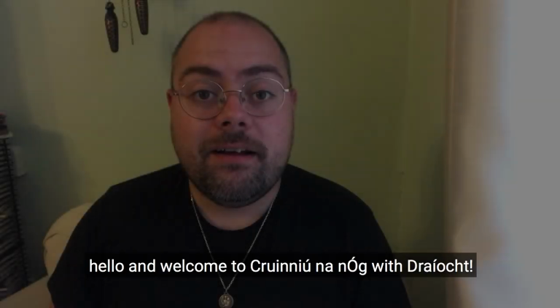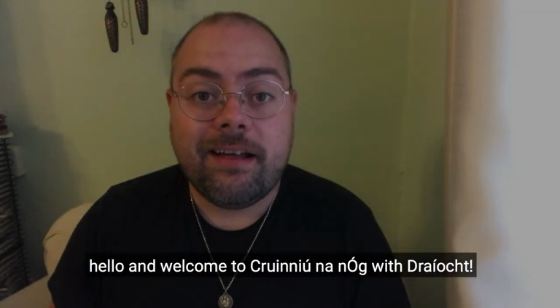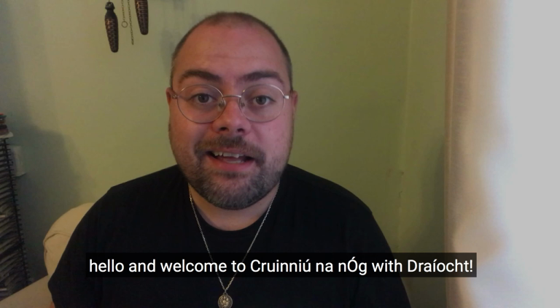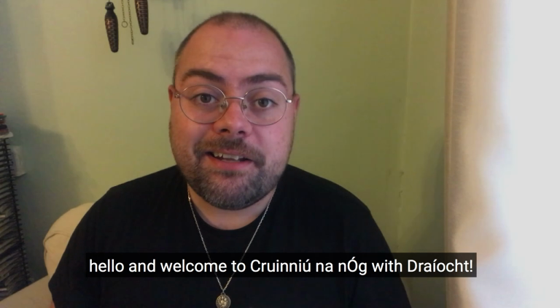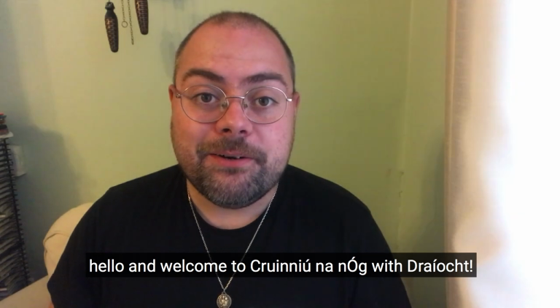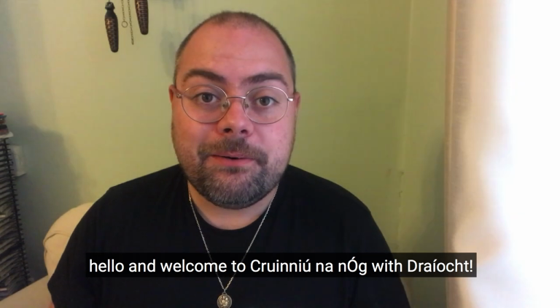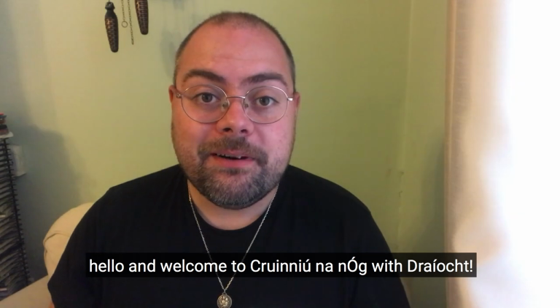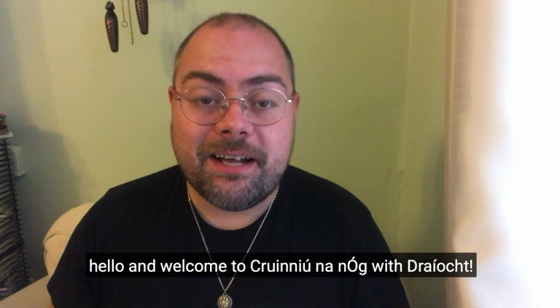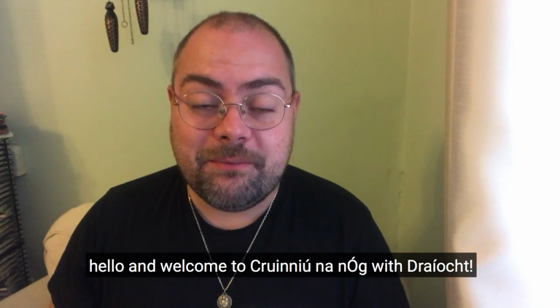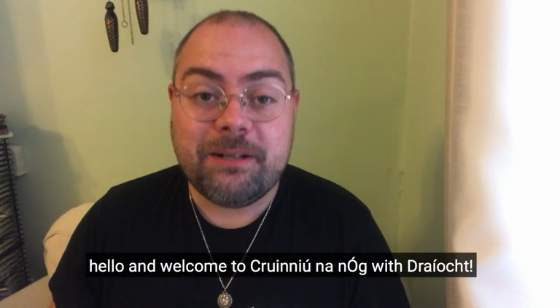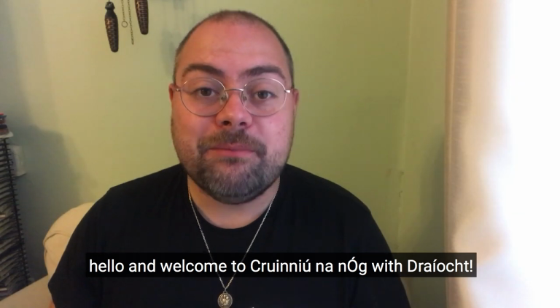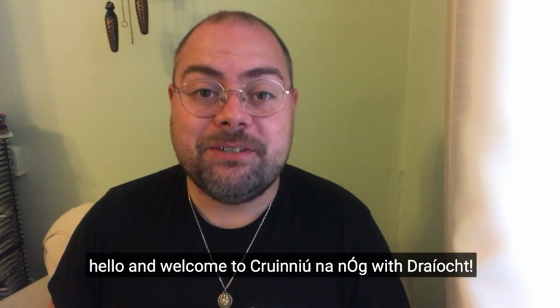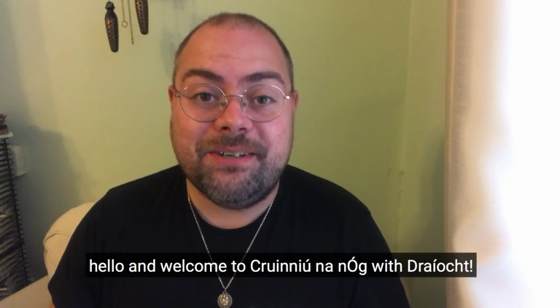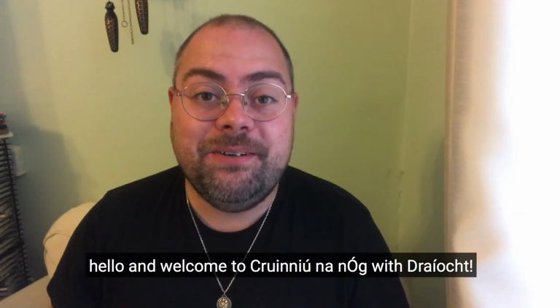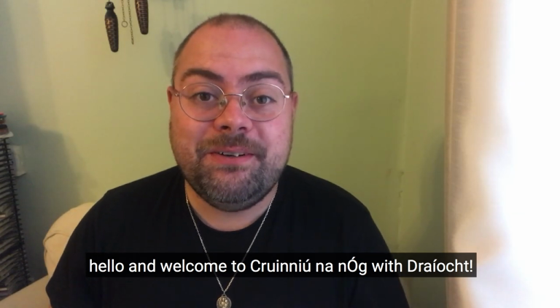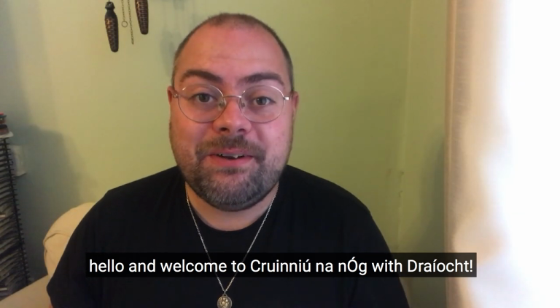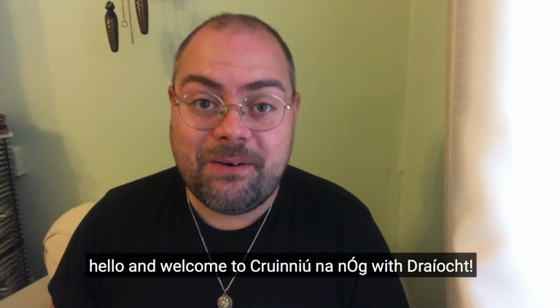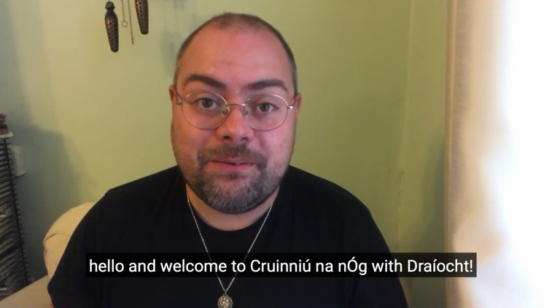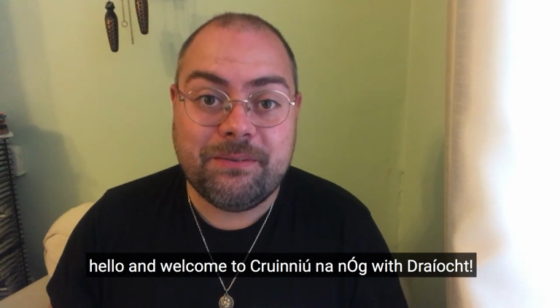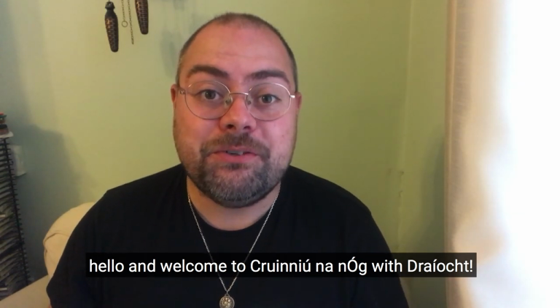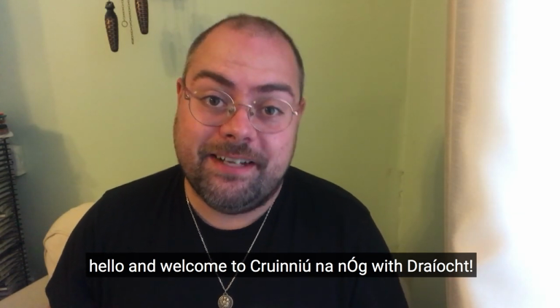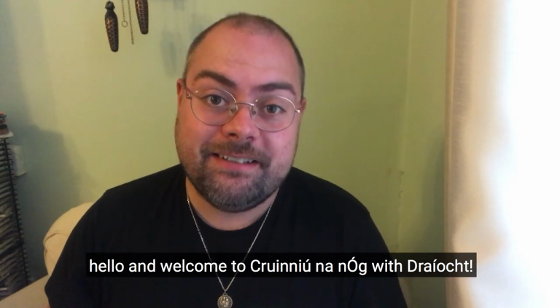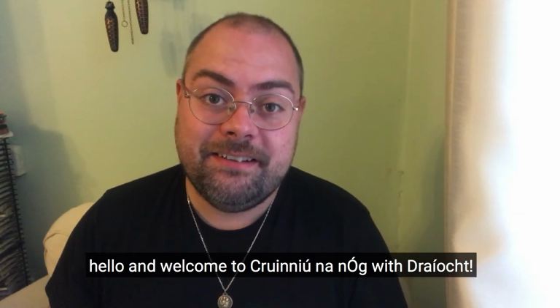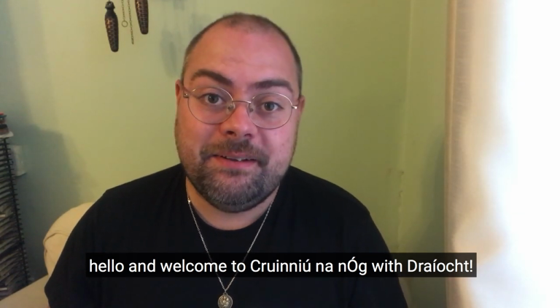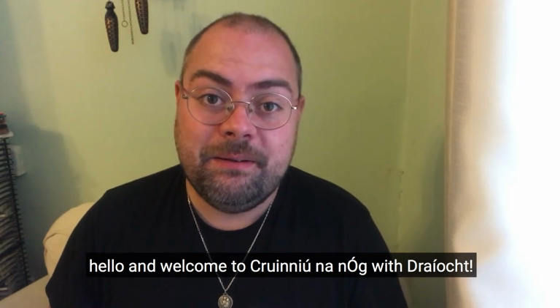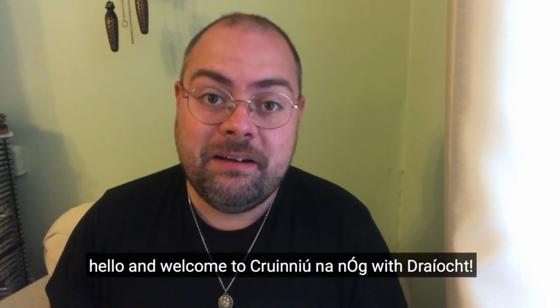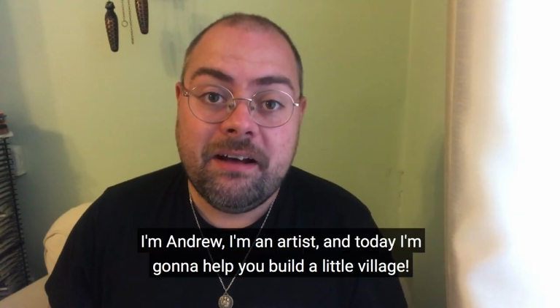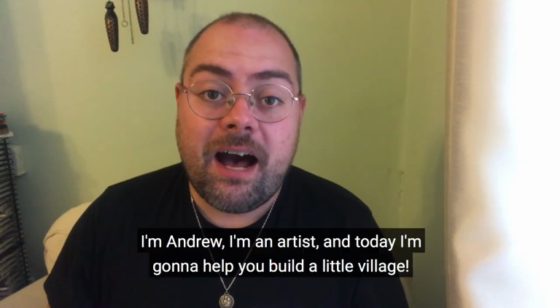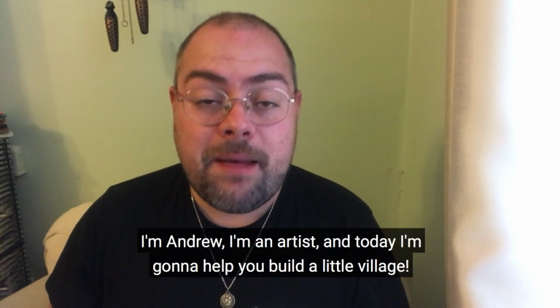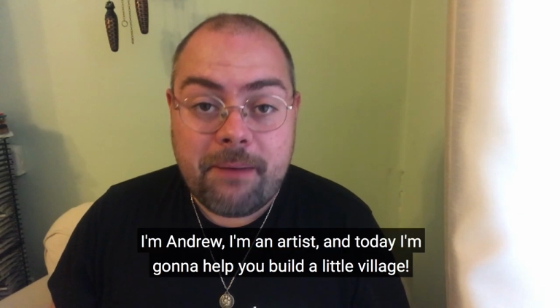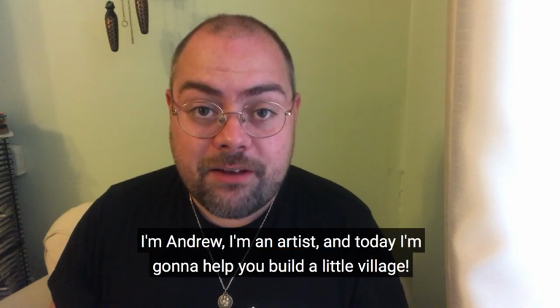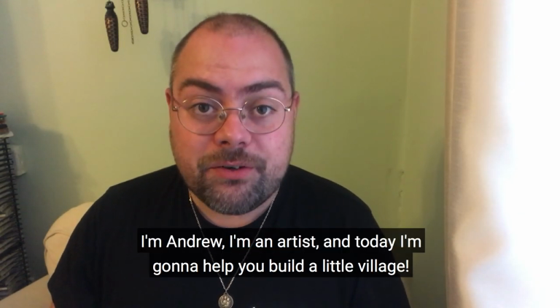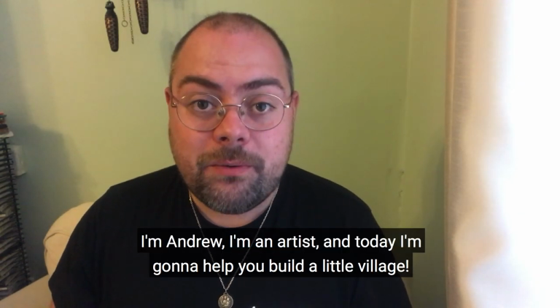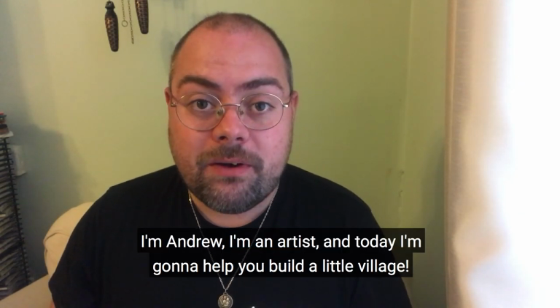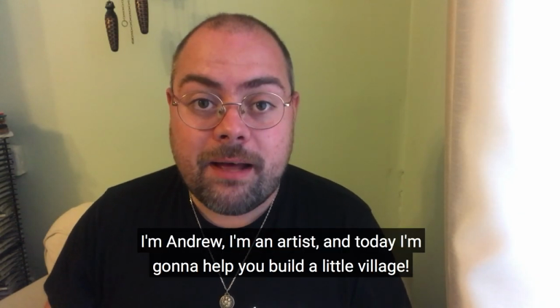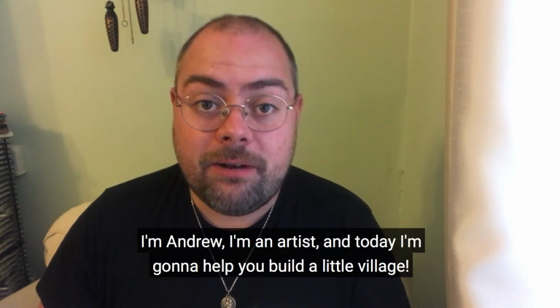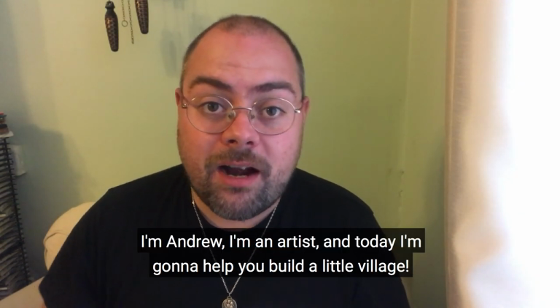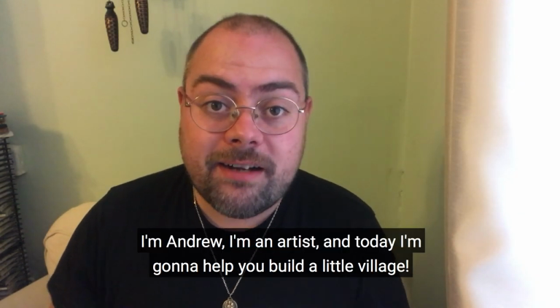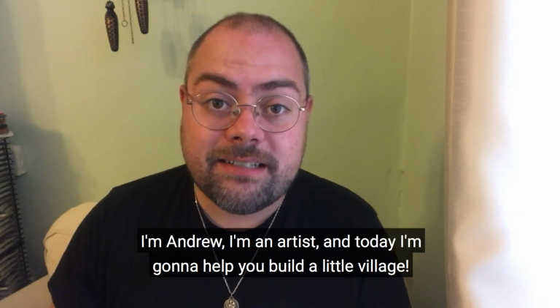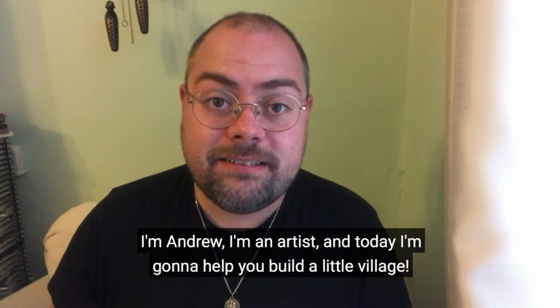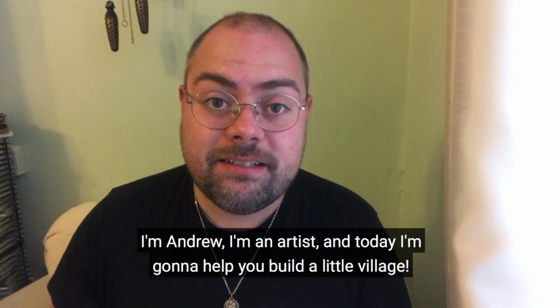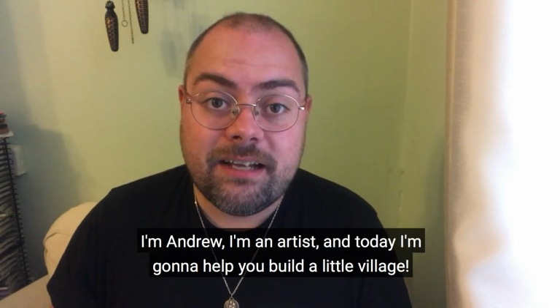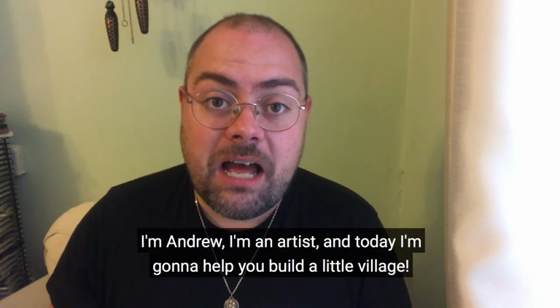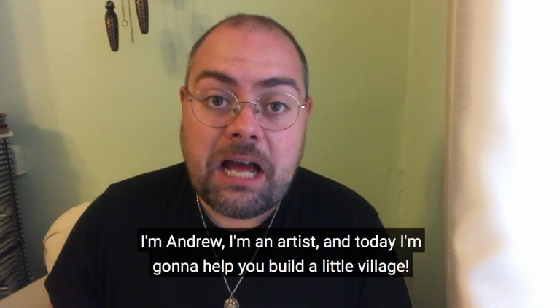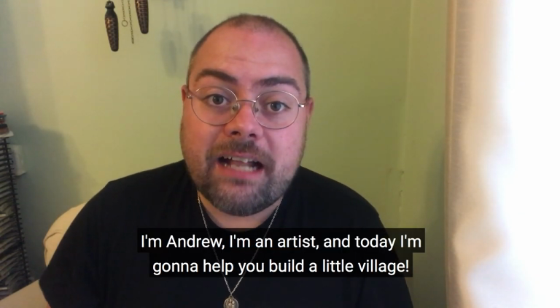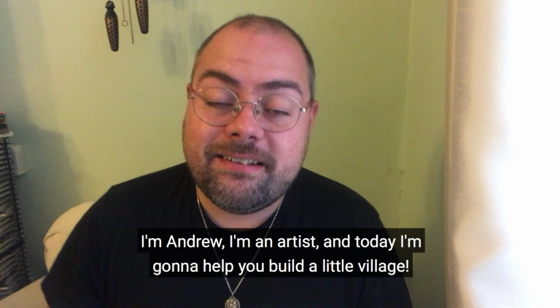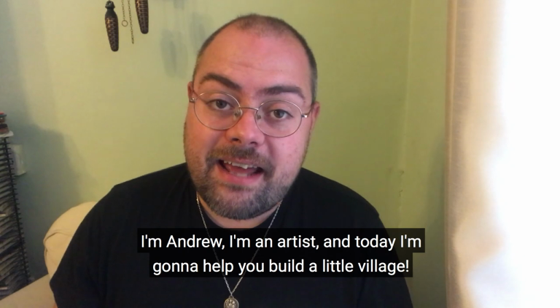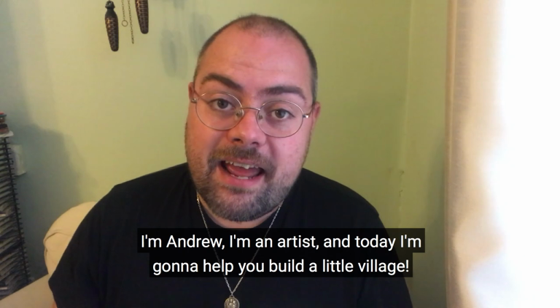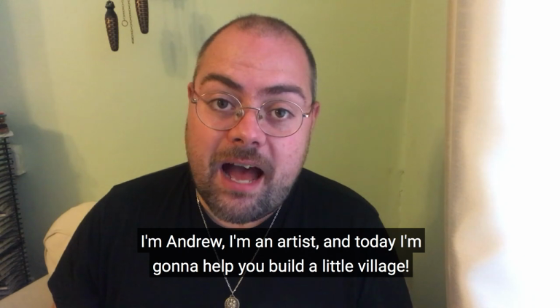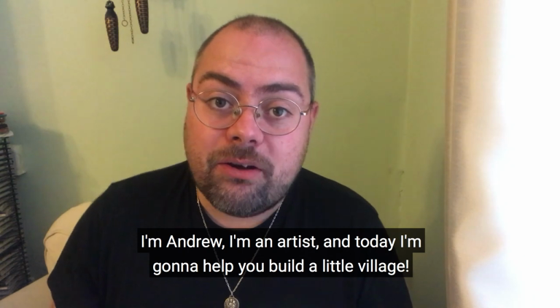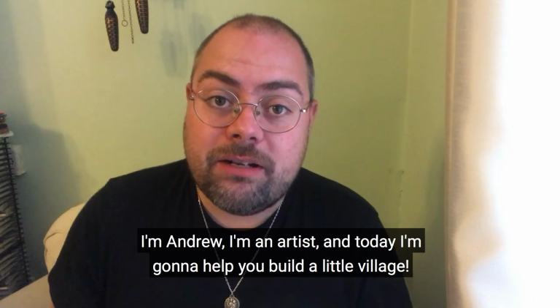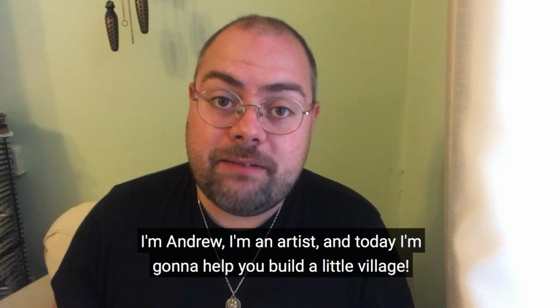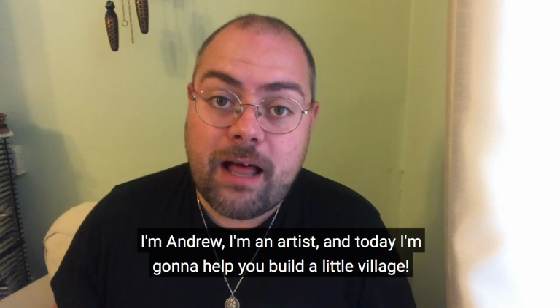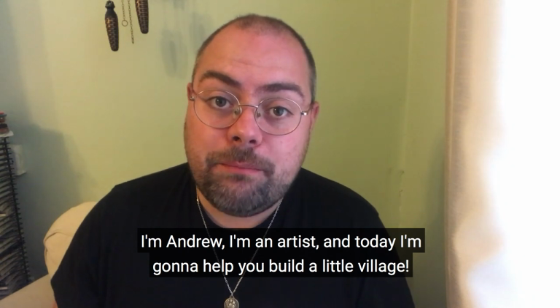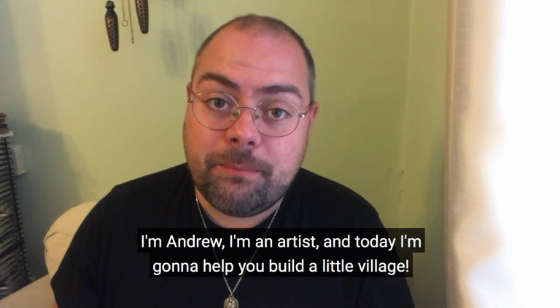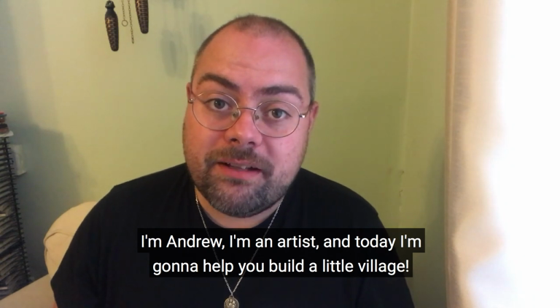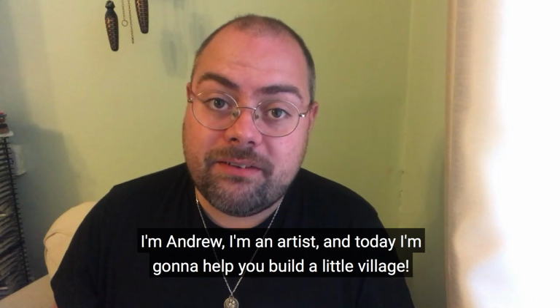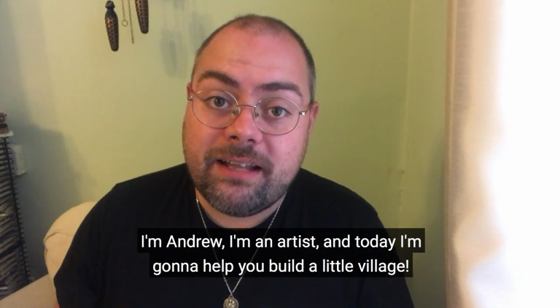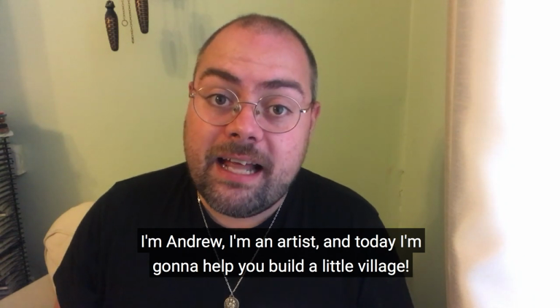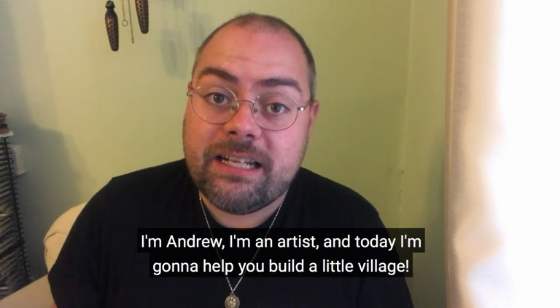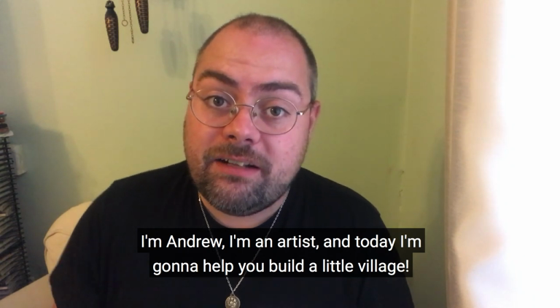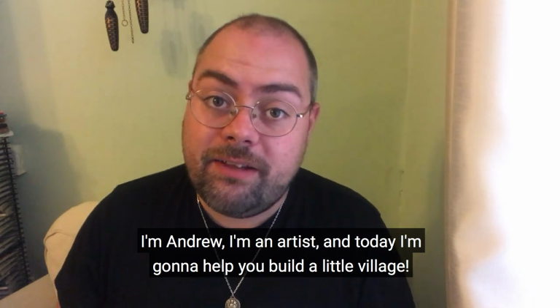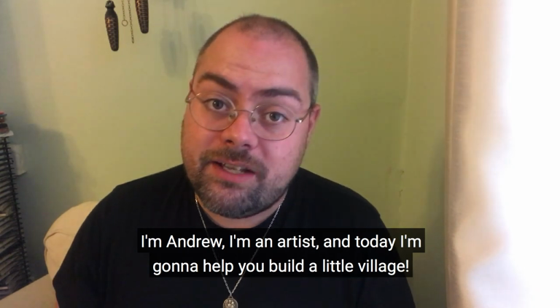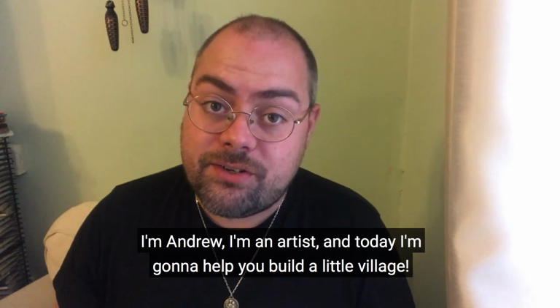Hello and welcome to Kroonan and Oog with Dreacht. I'm Andrew, I'm an artist and today I'm going to help you build a little village.